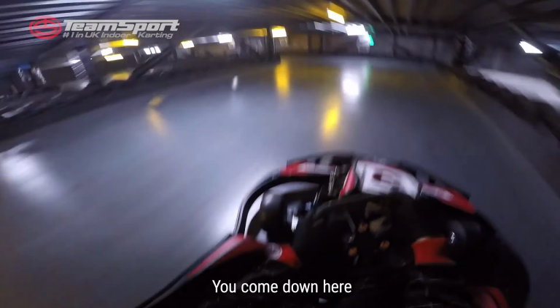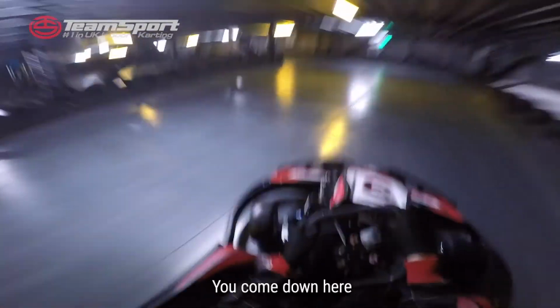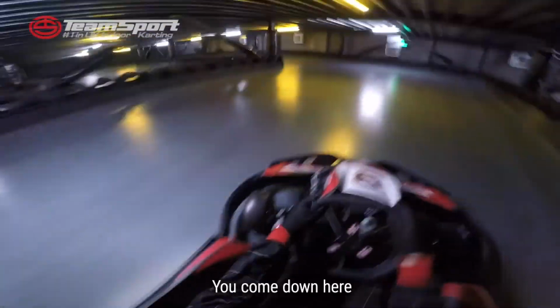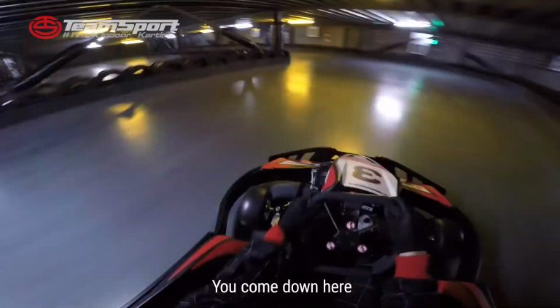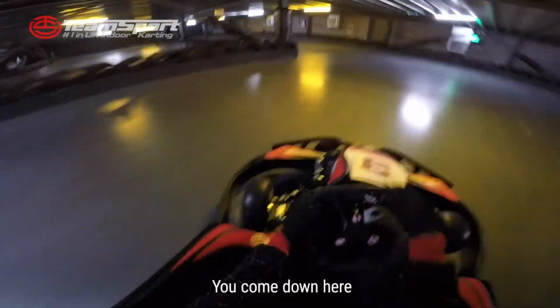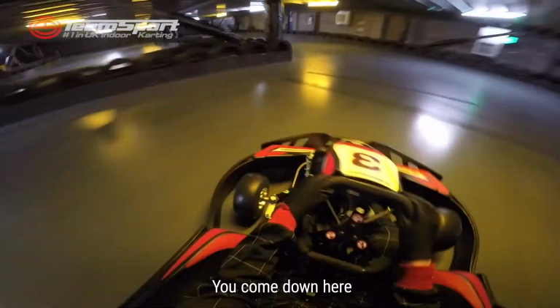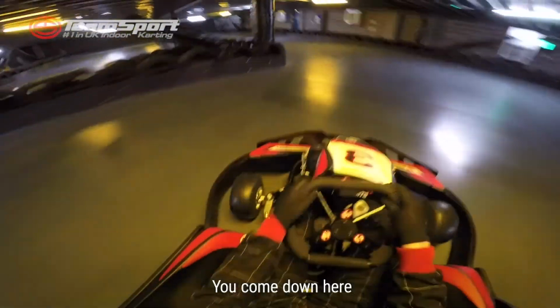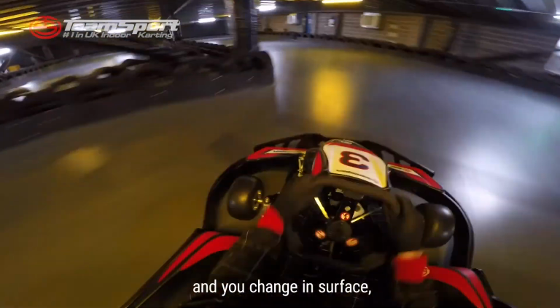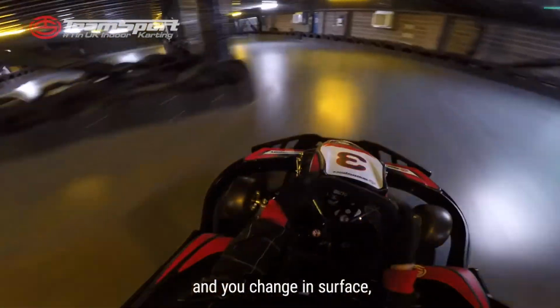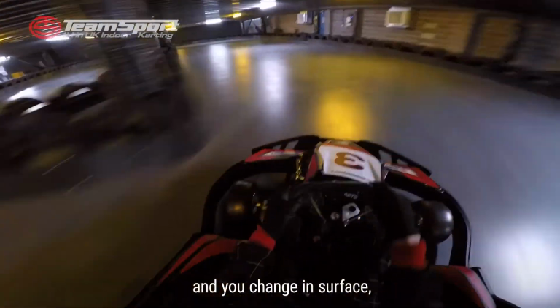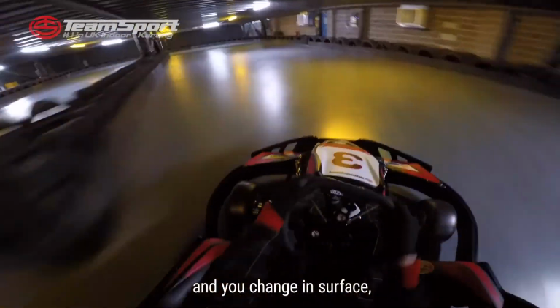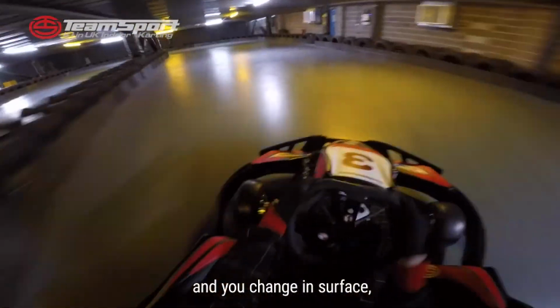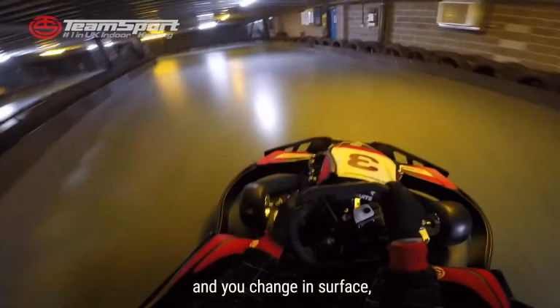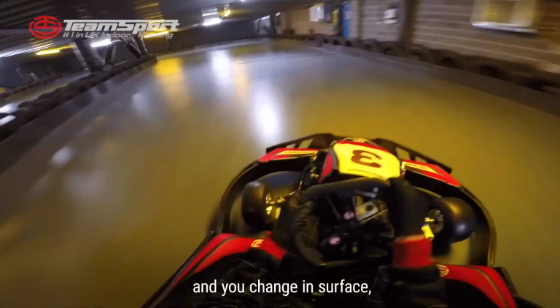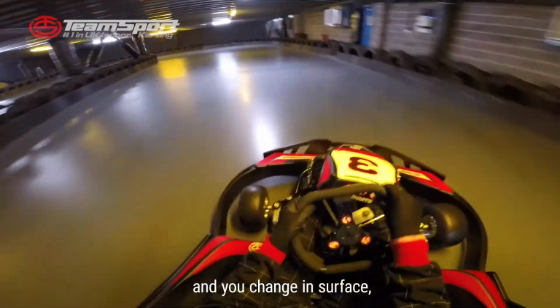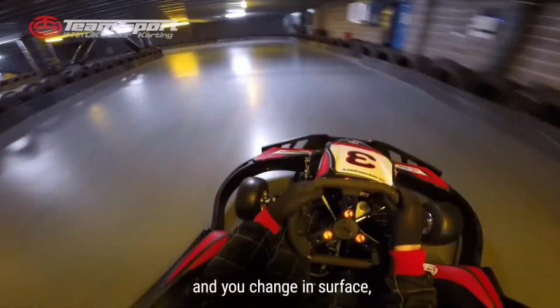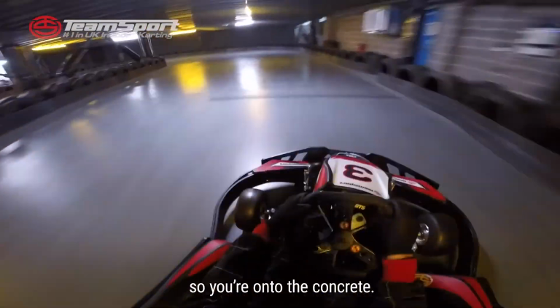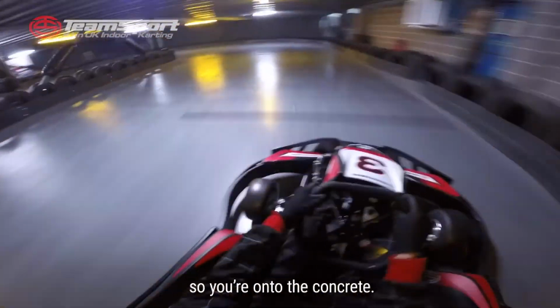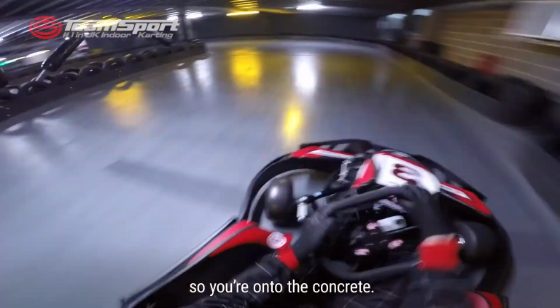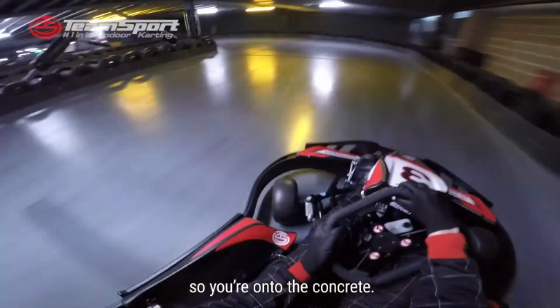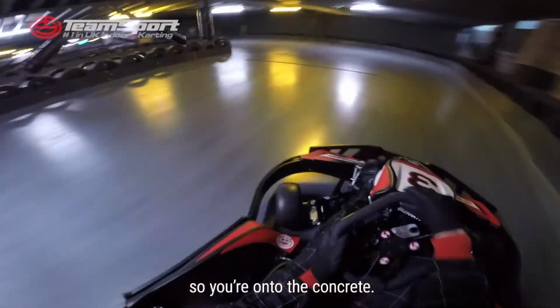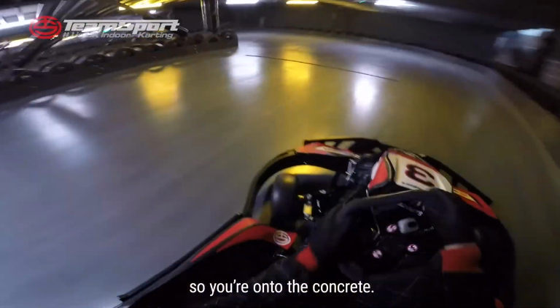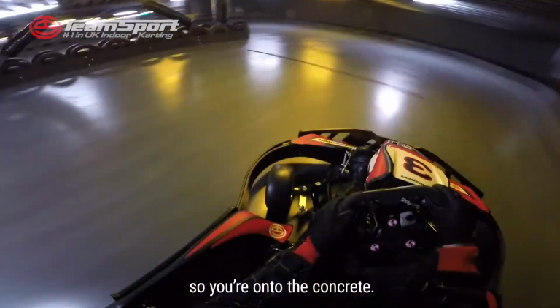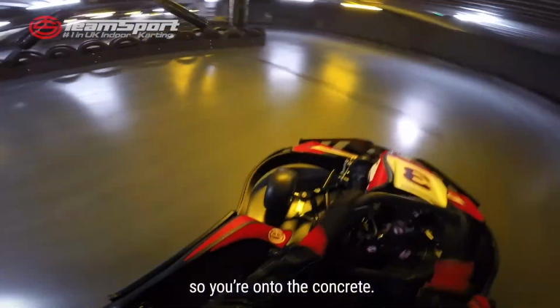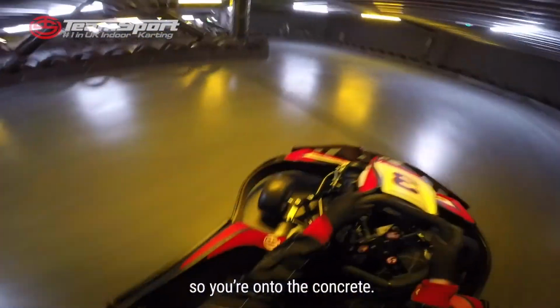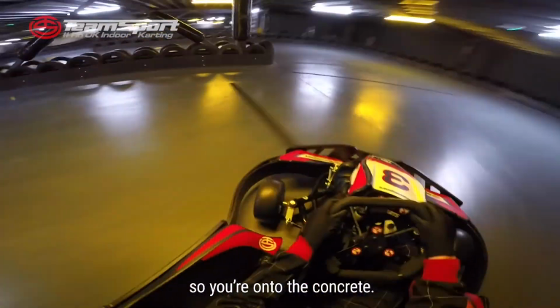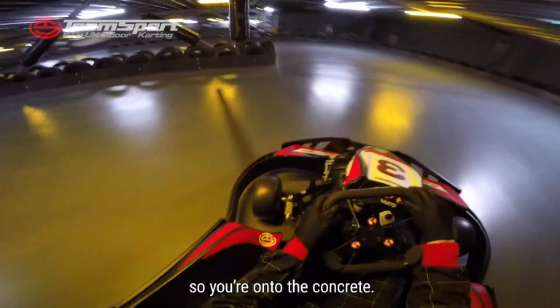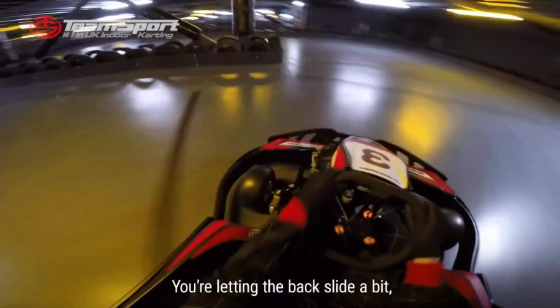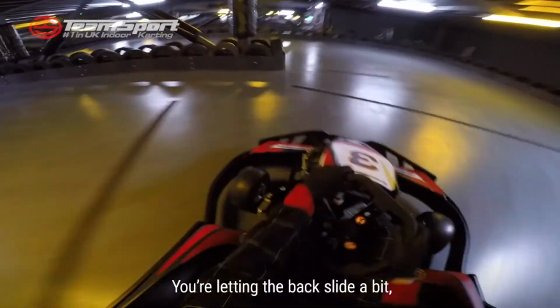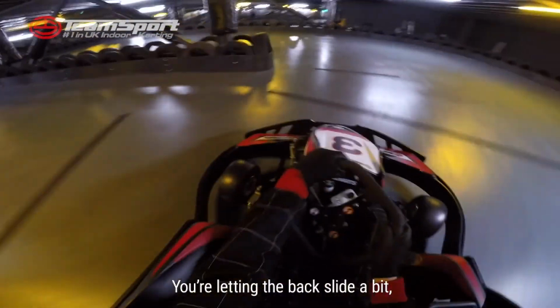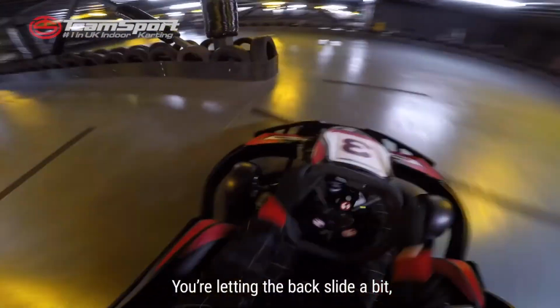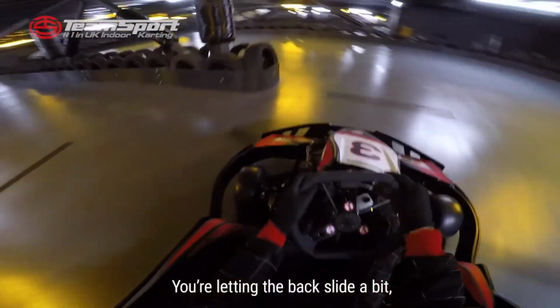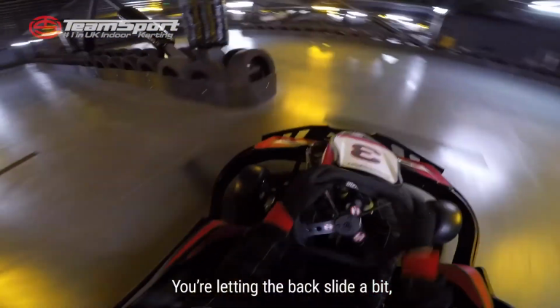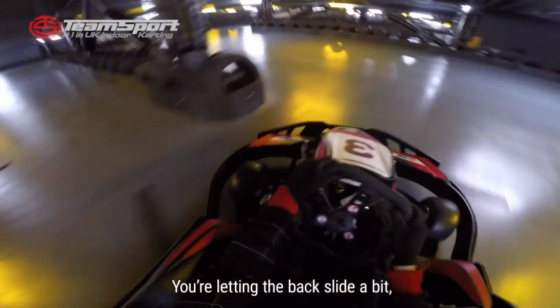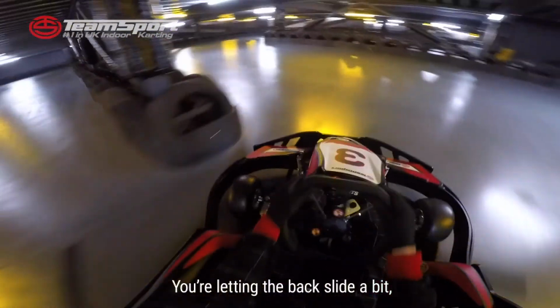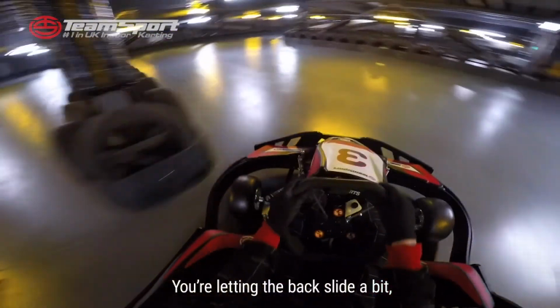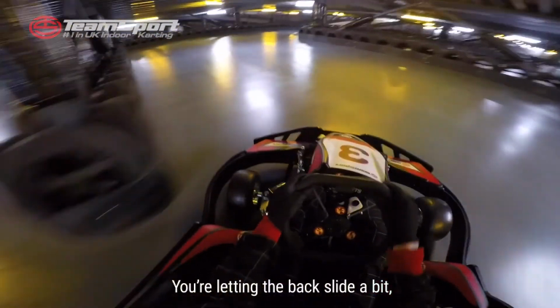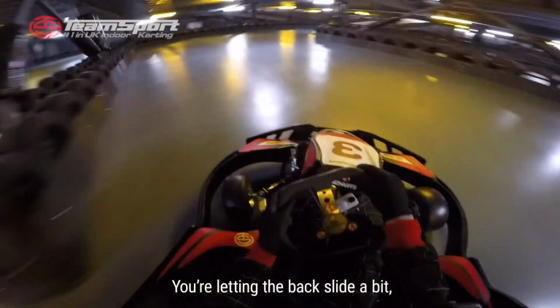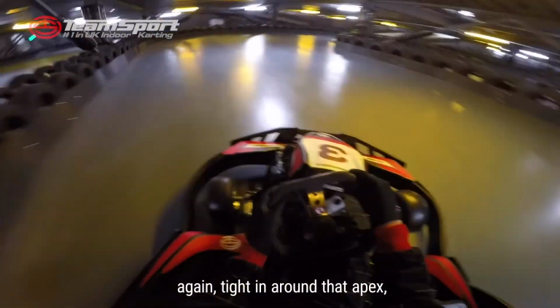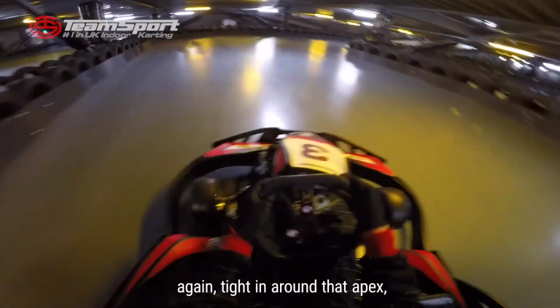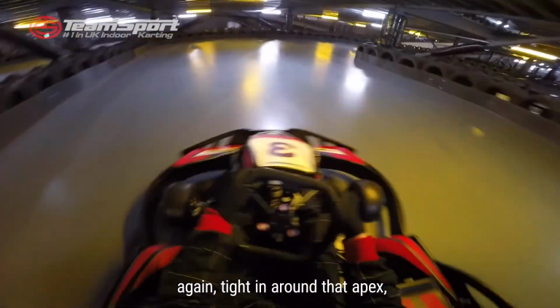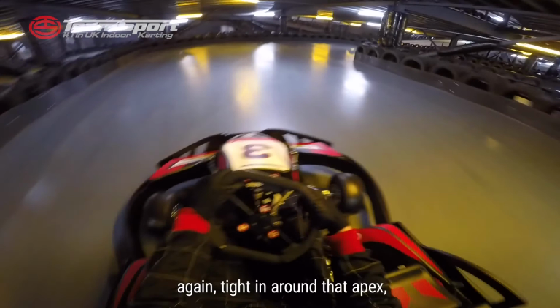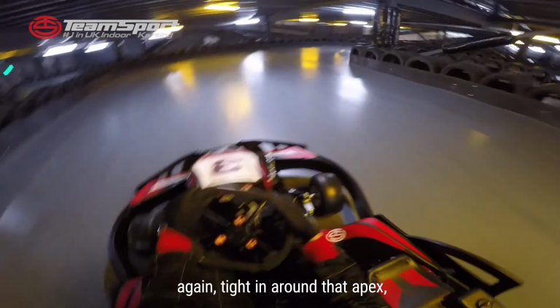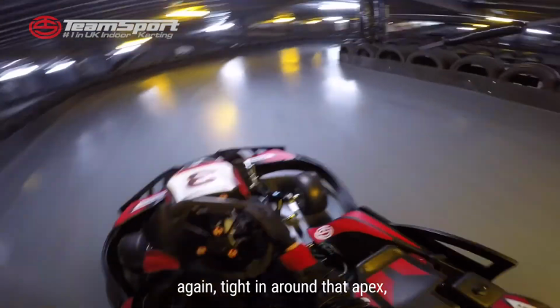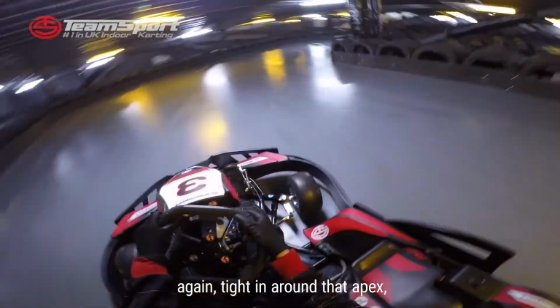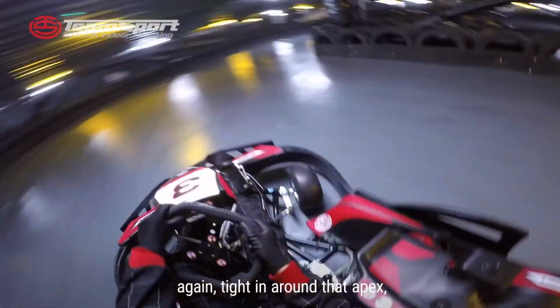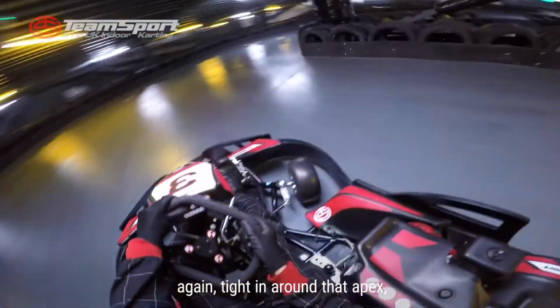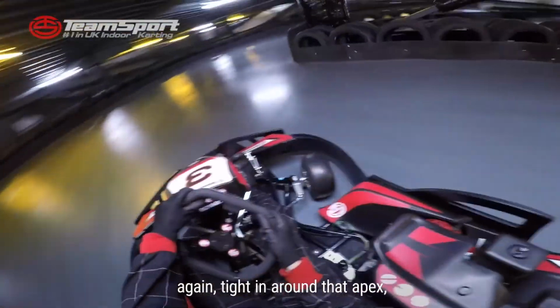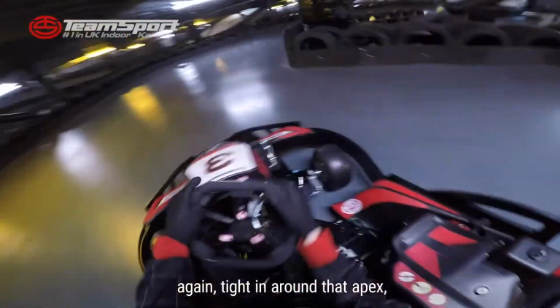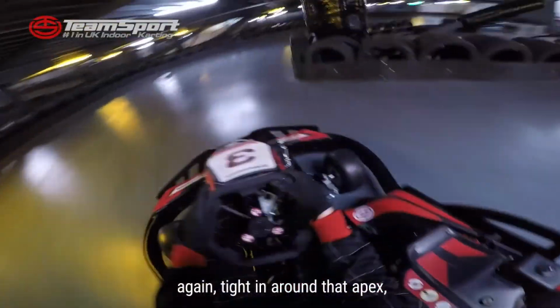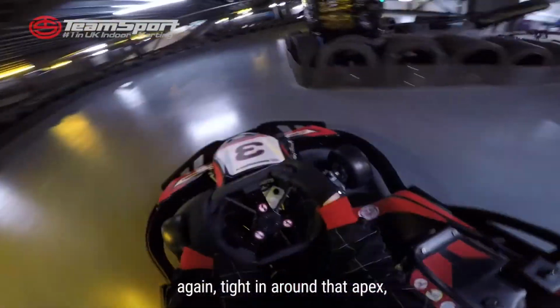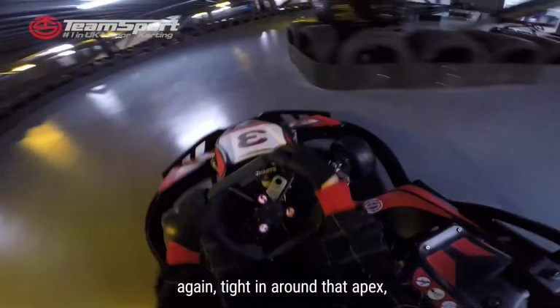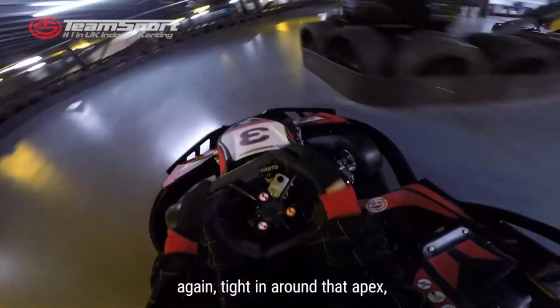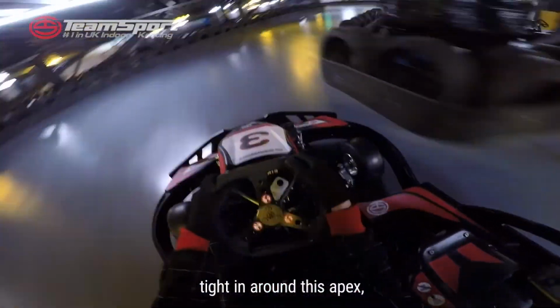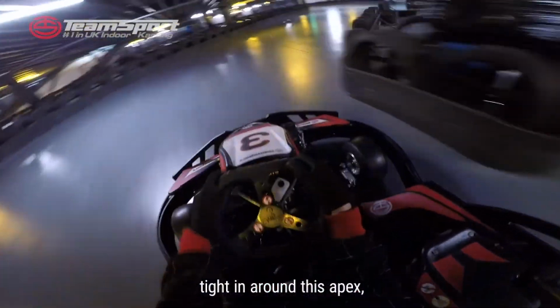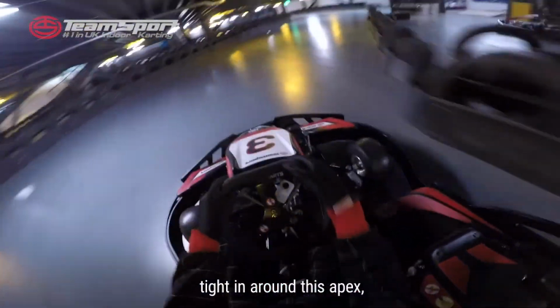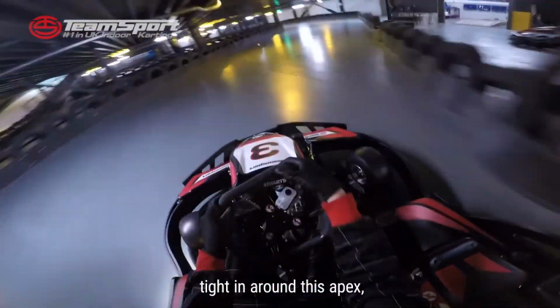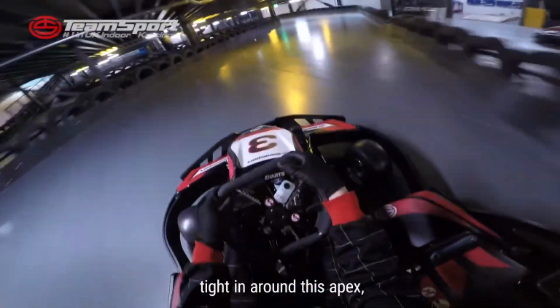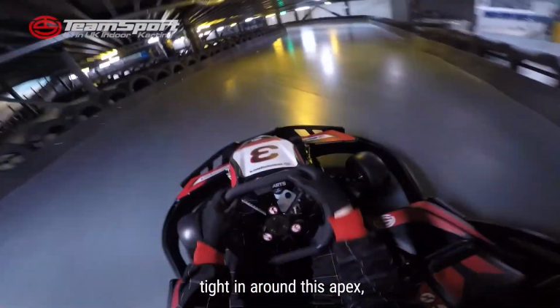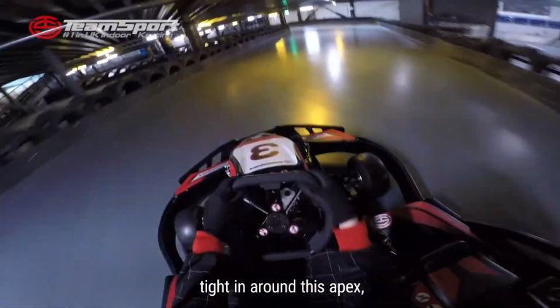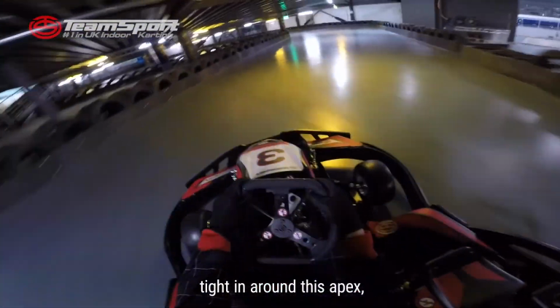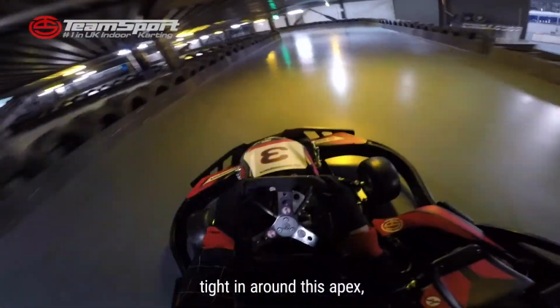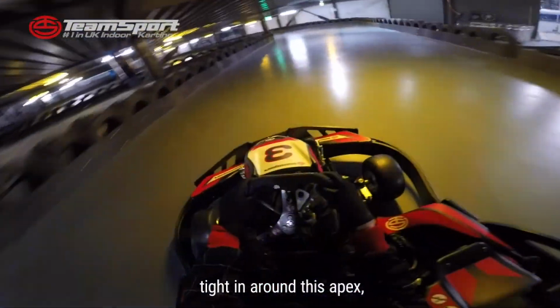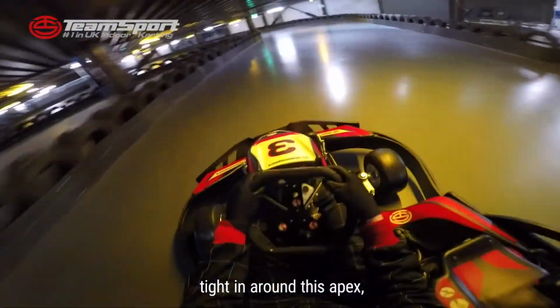You come down here, you're changing surface, so you're onto the concrete — you're letting the back slide a bit. Tightening around that apex, tightening around this apex.